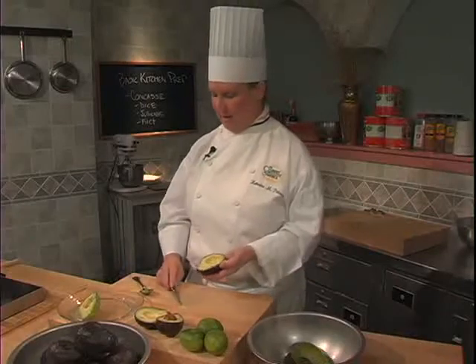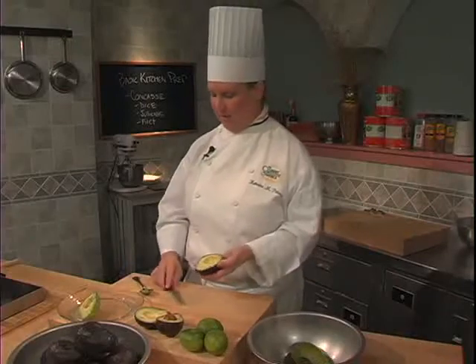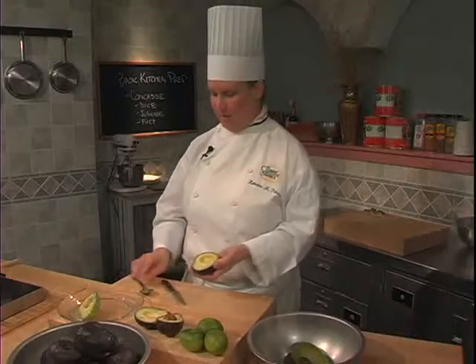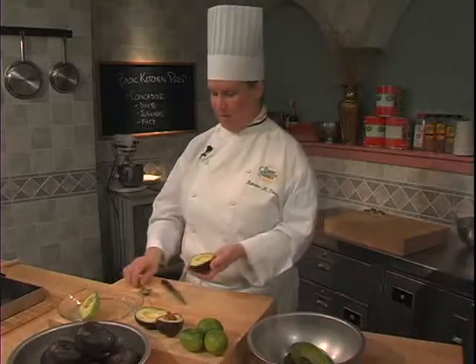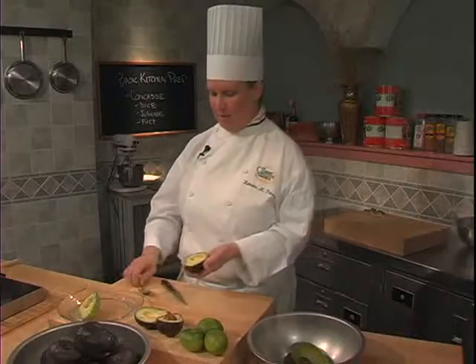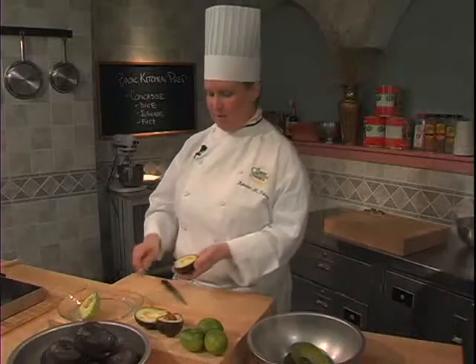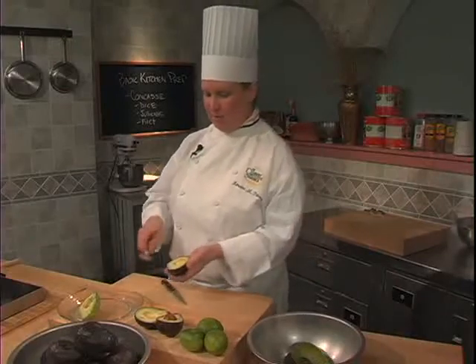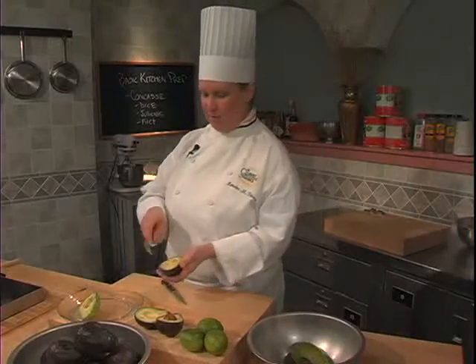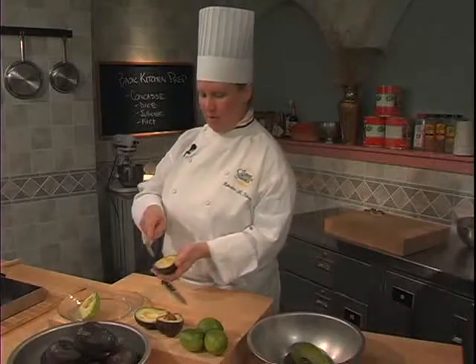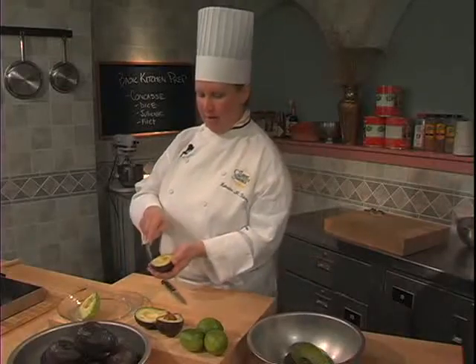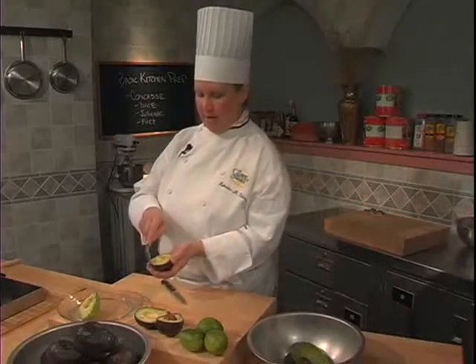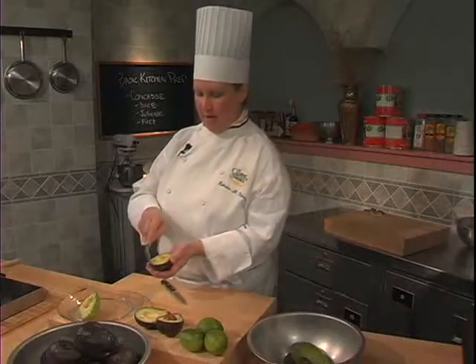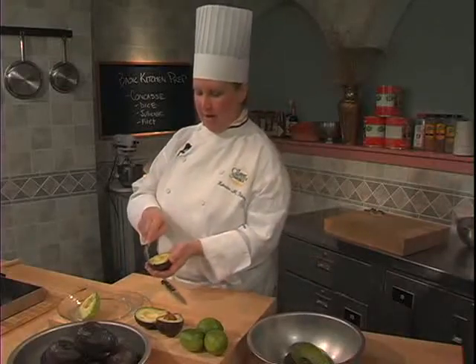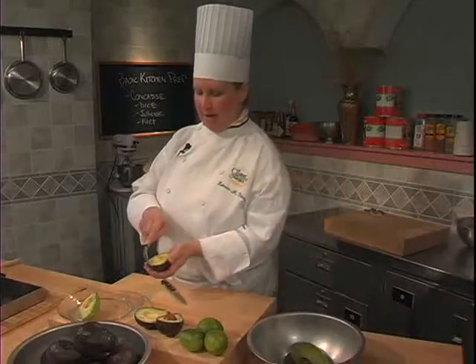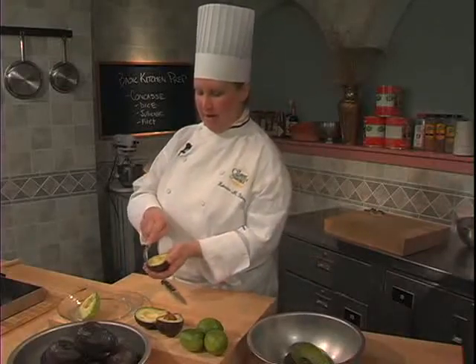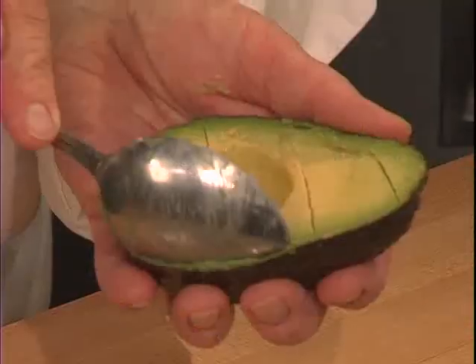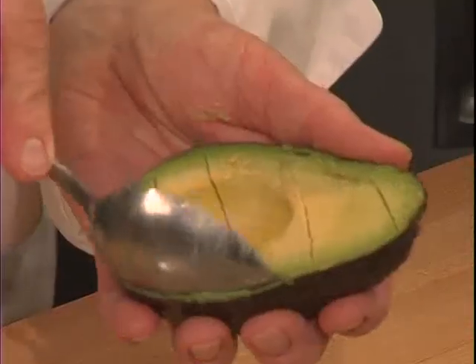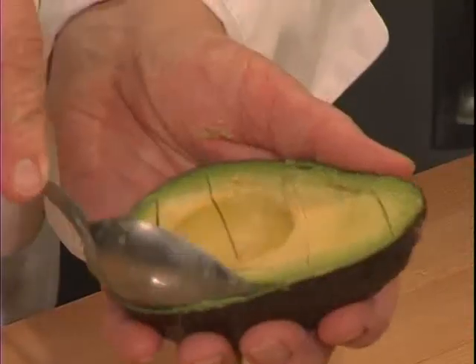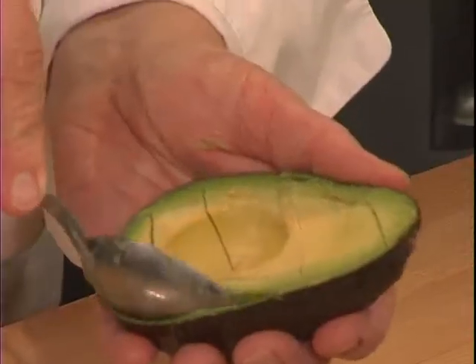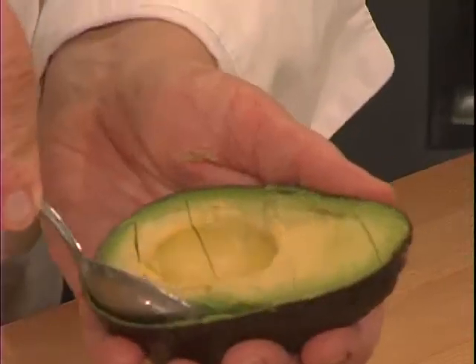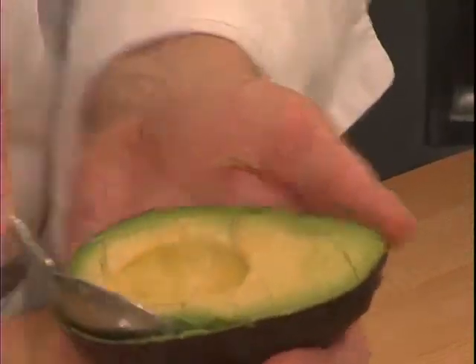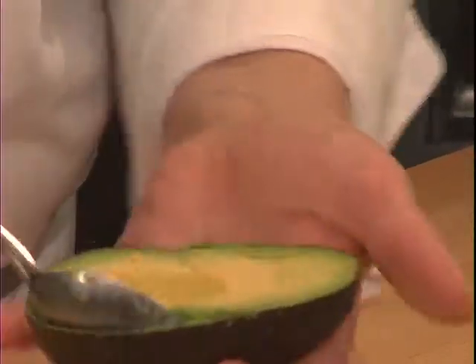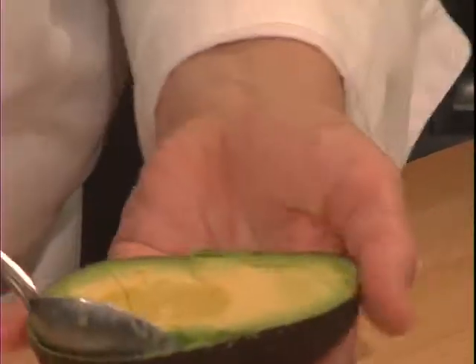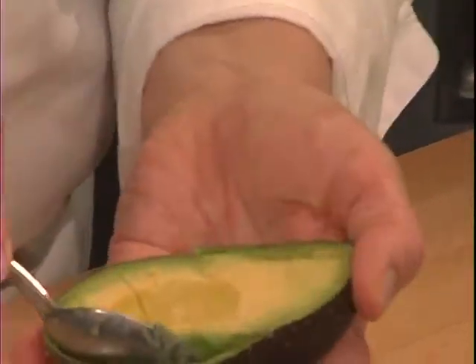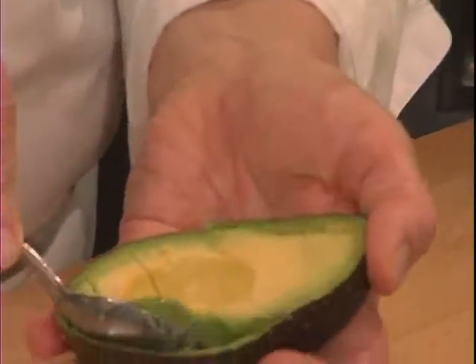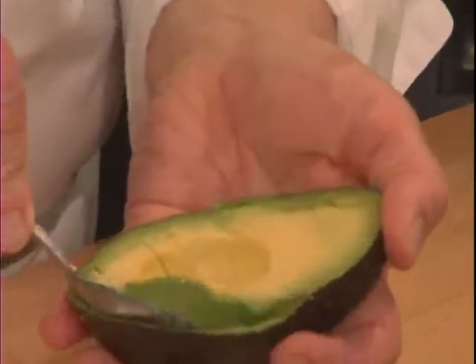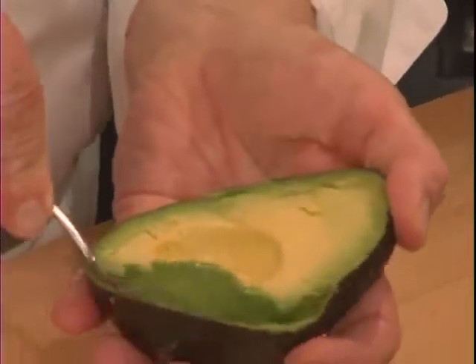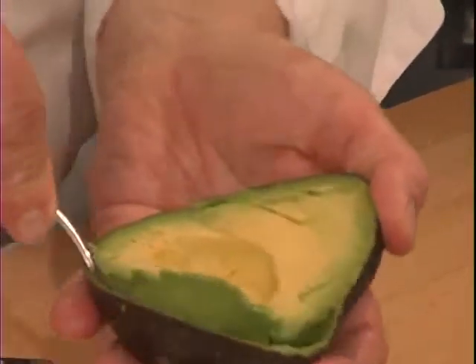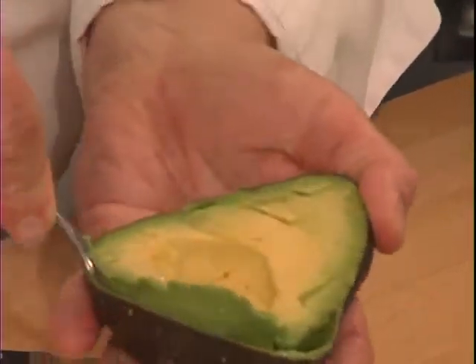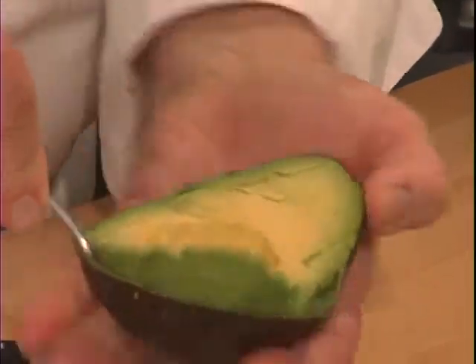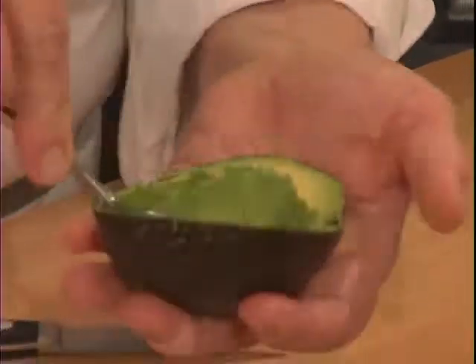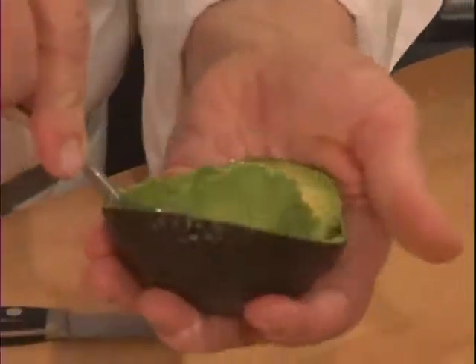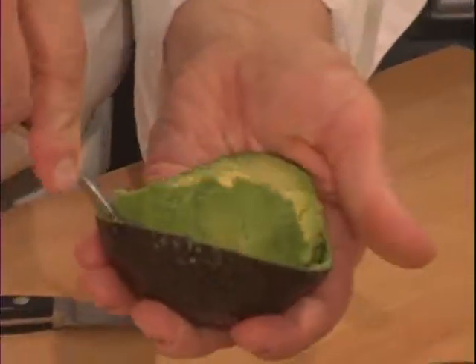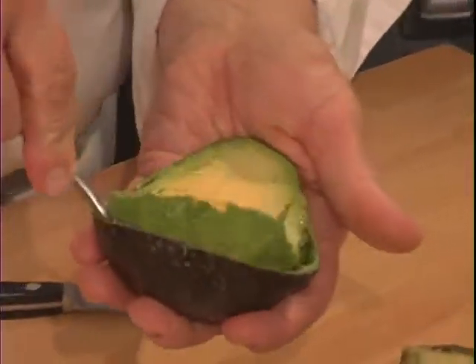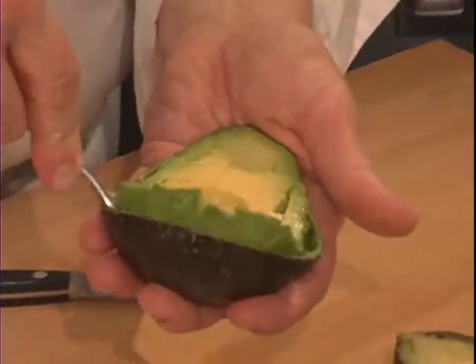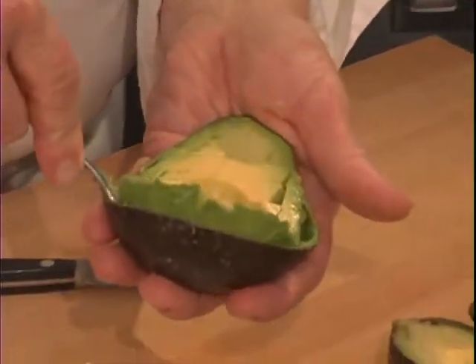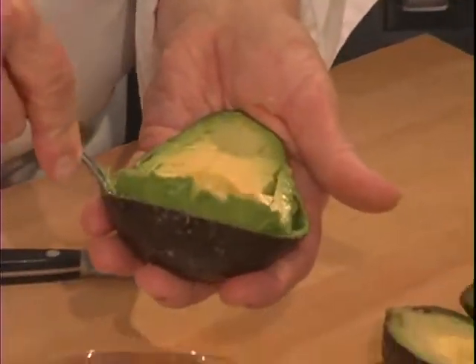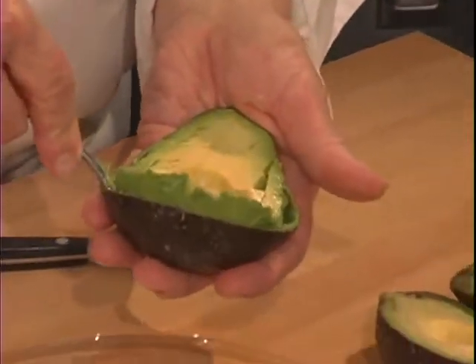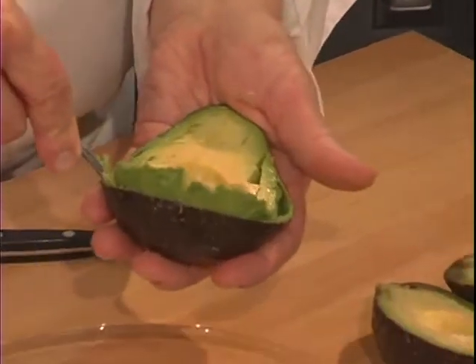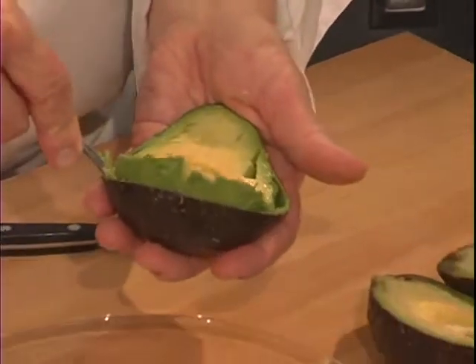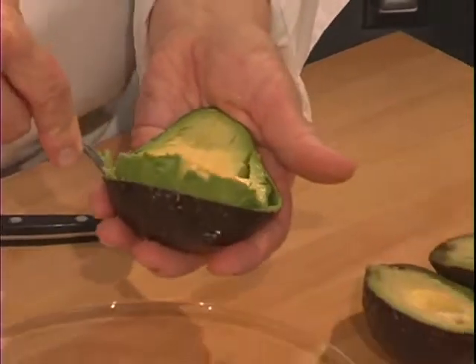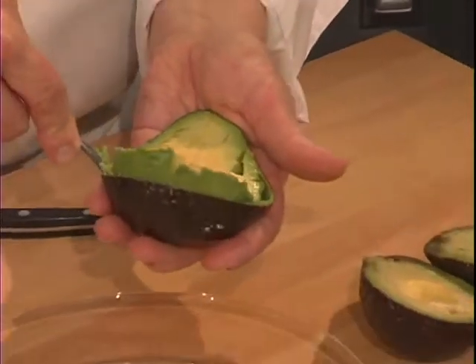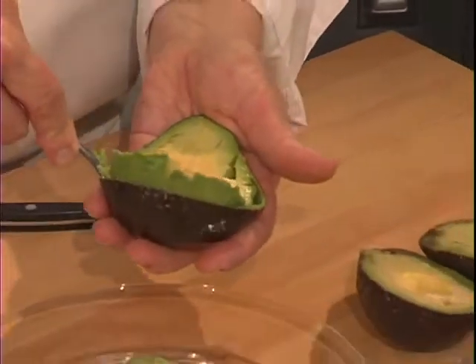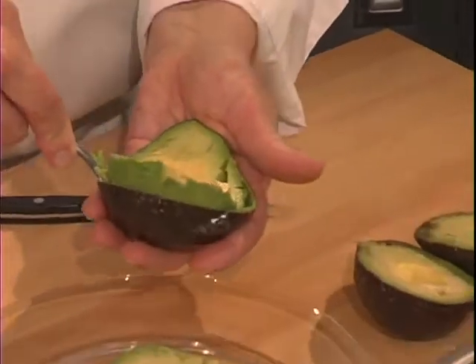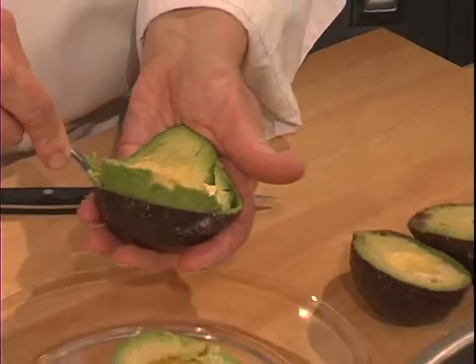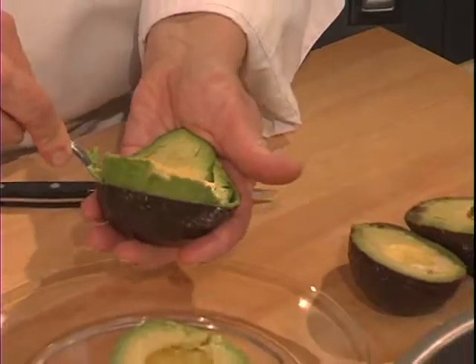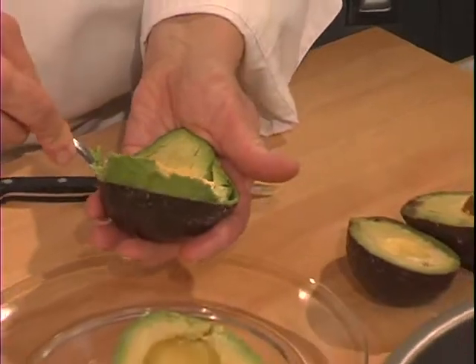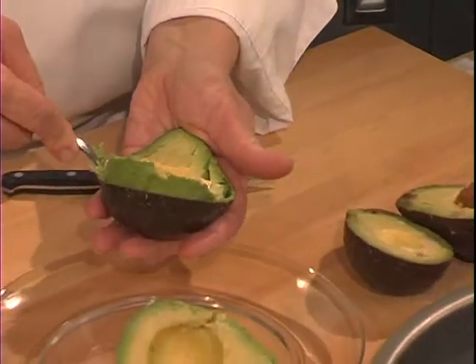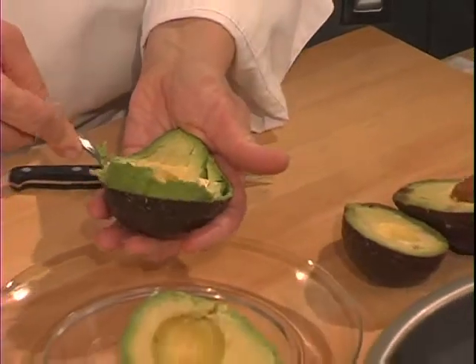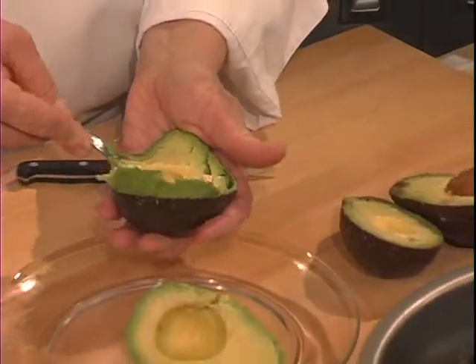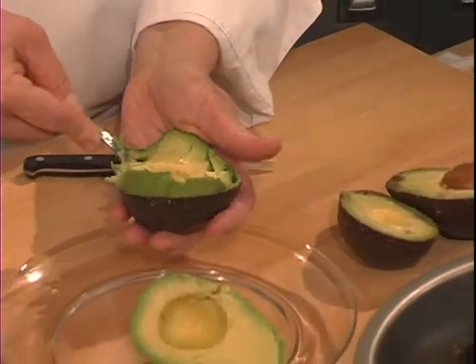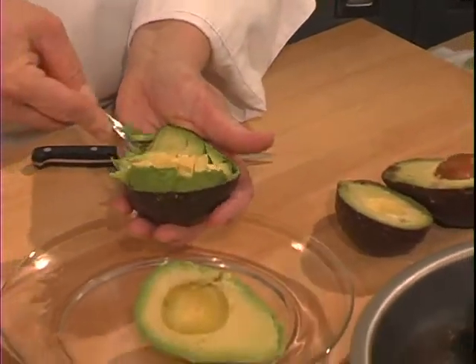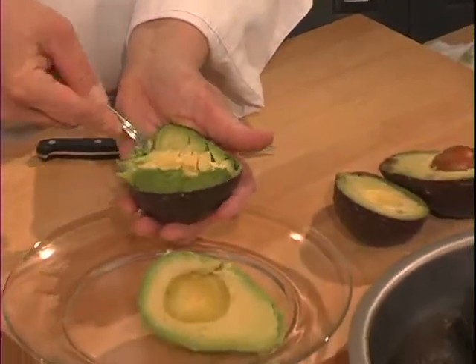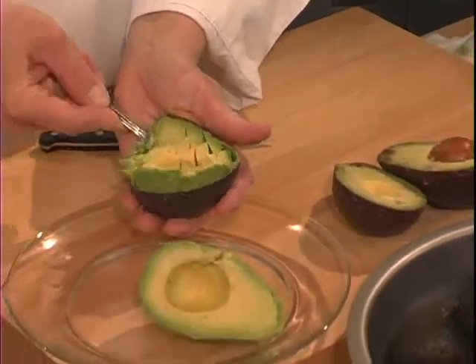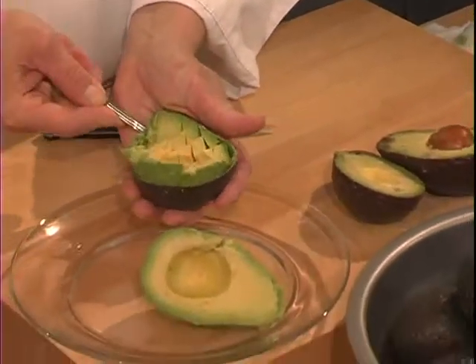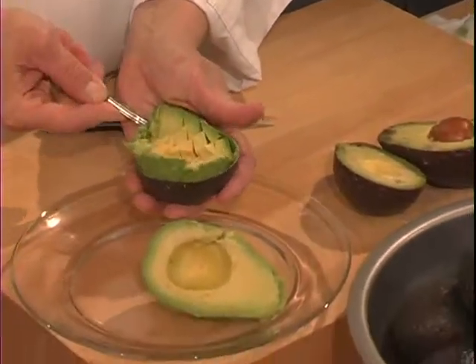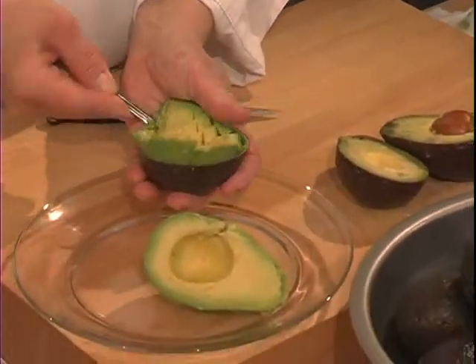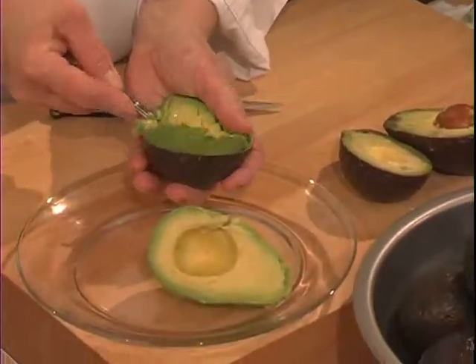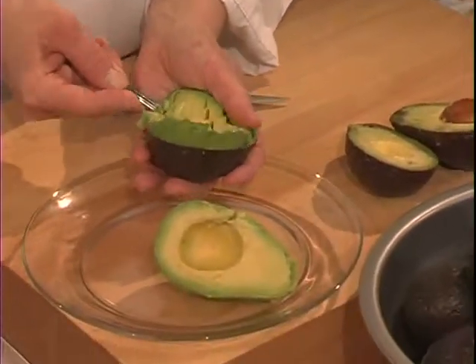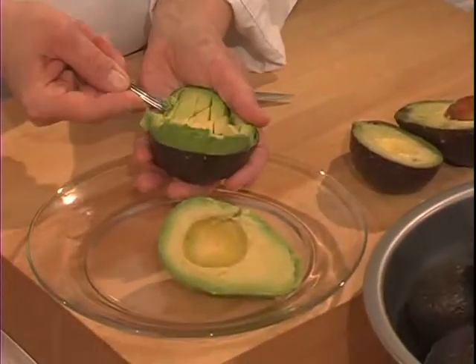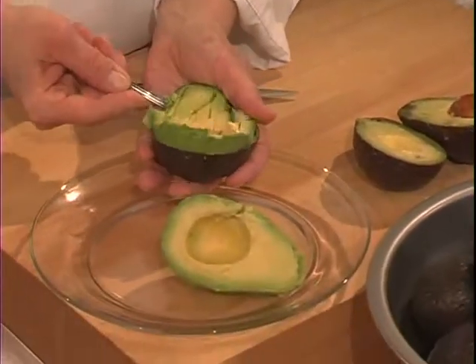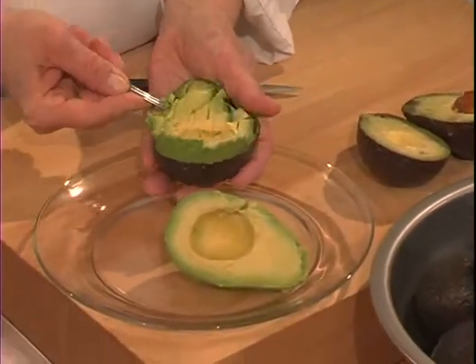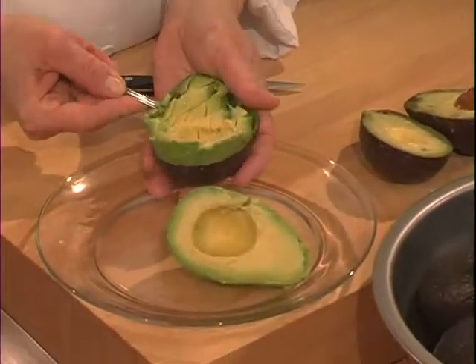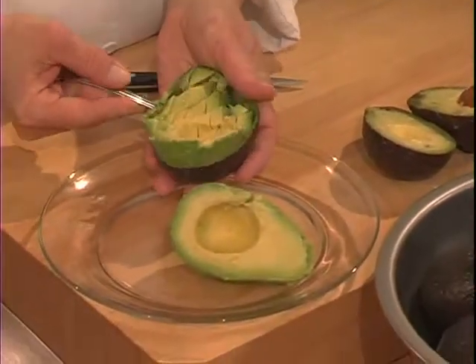And then from this point, scoop the dices out of the shell with a spoon and they're ready to go.